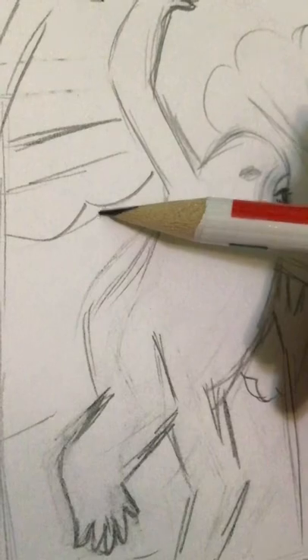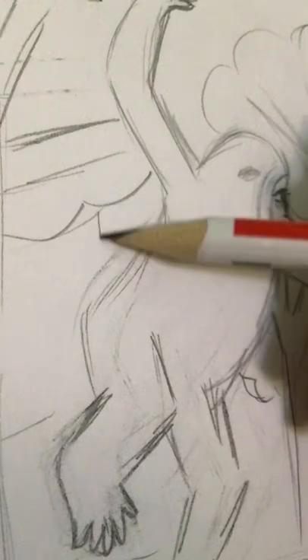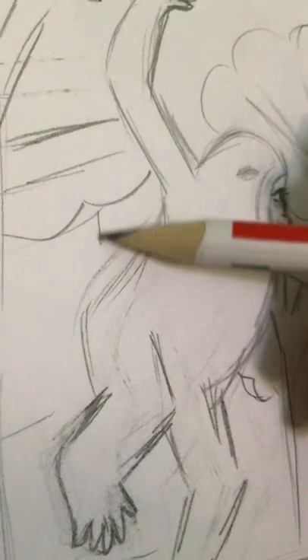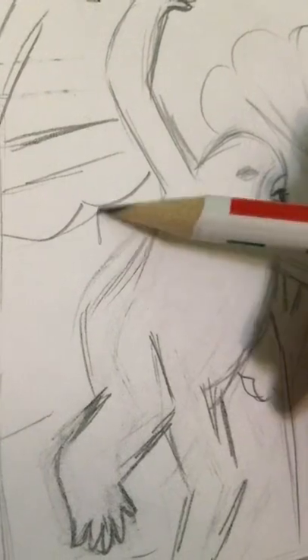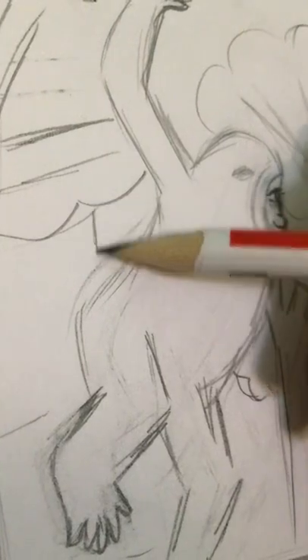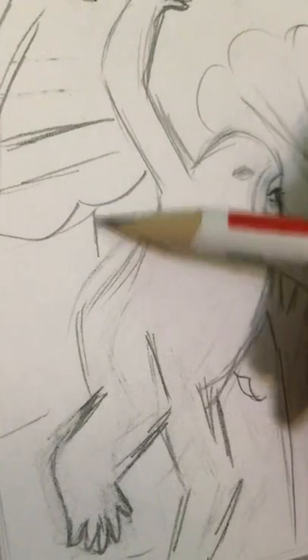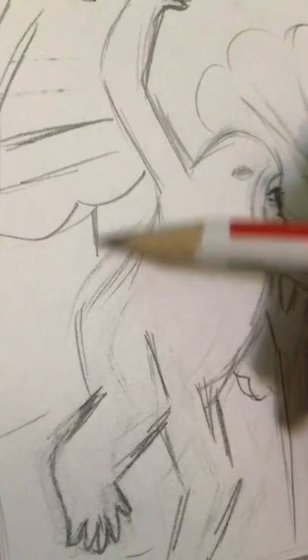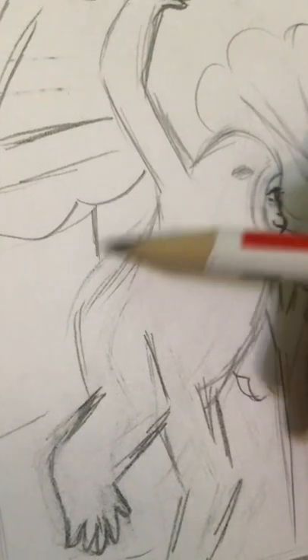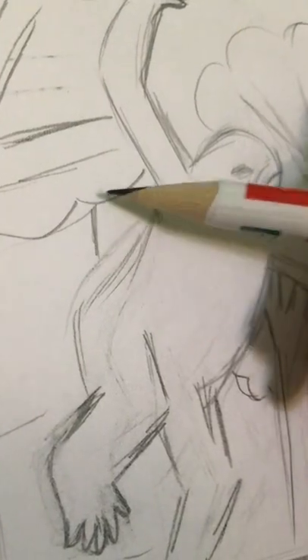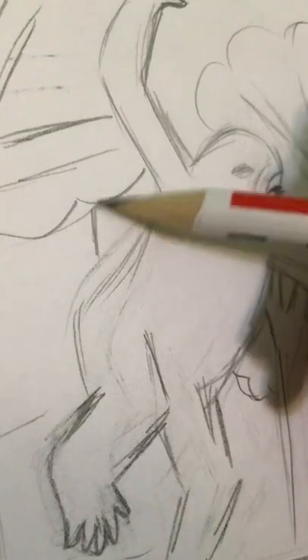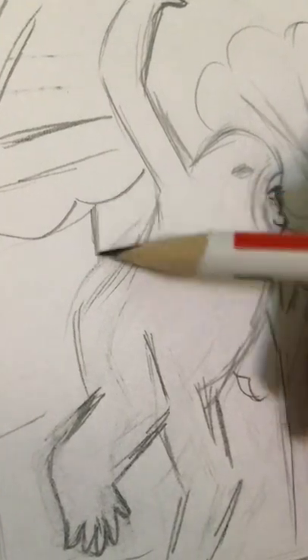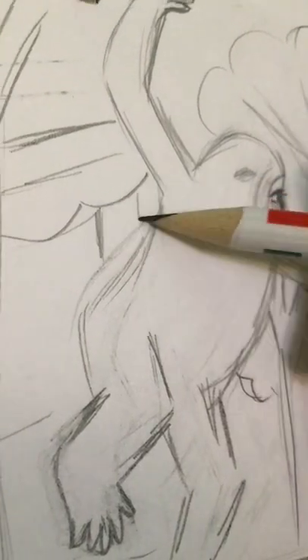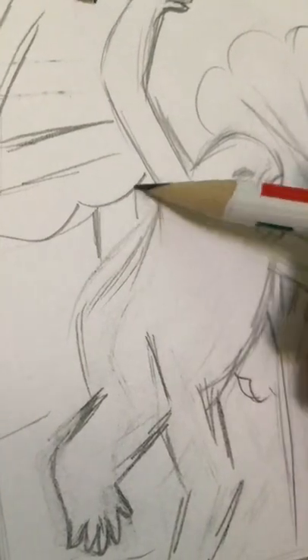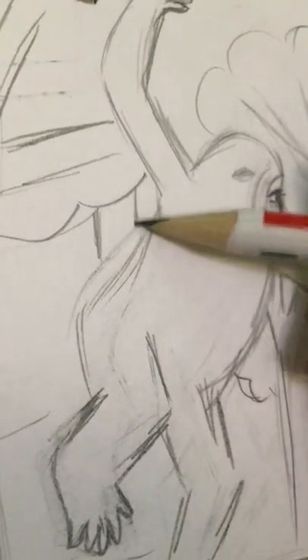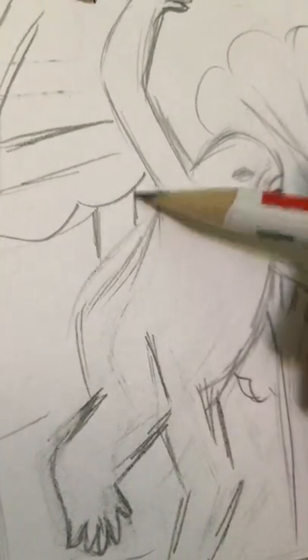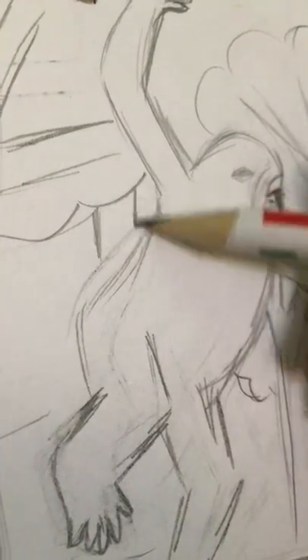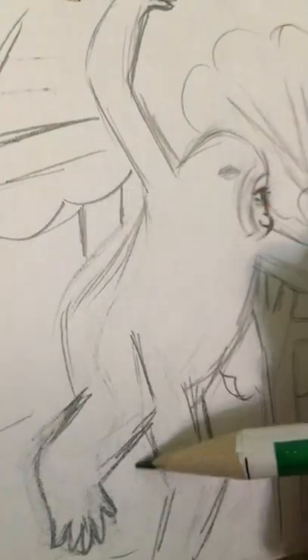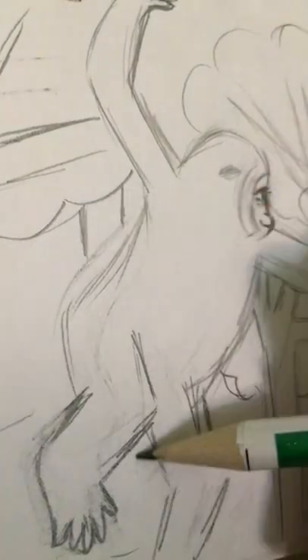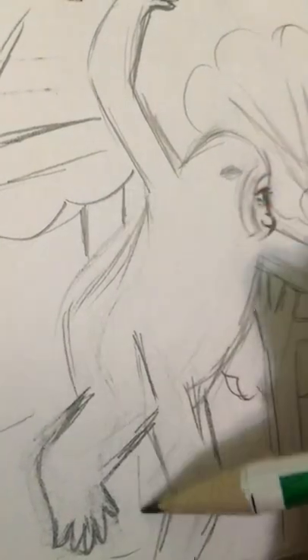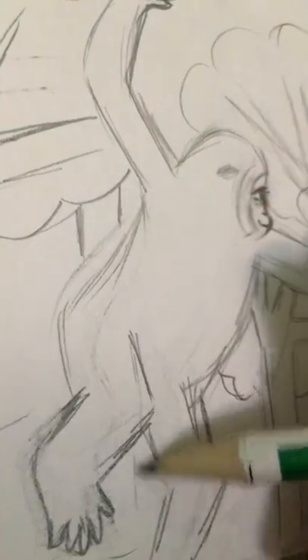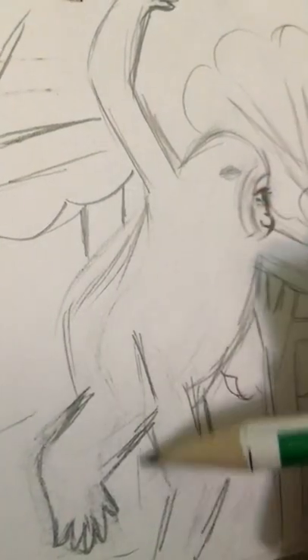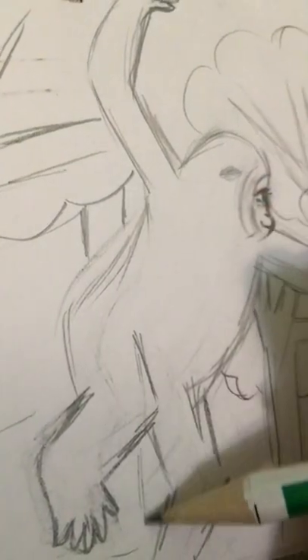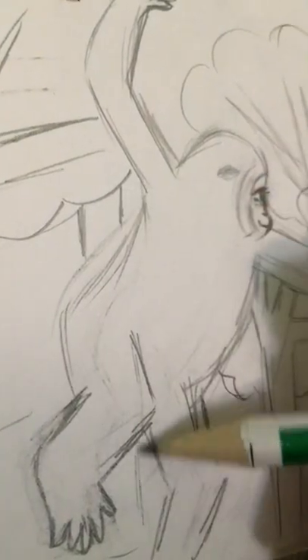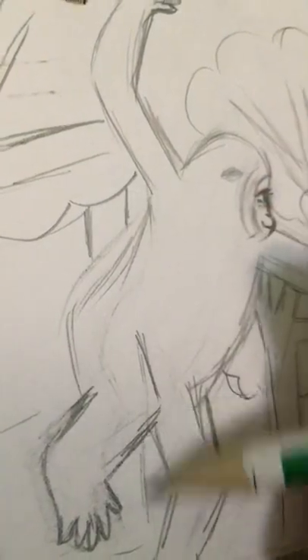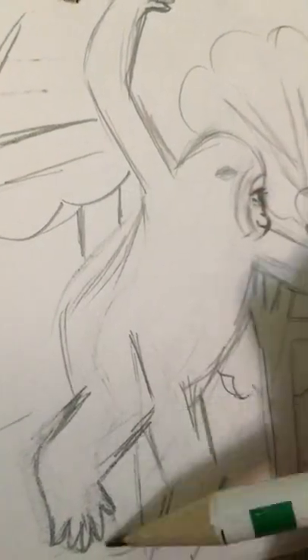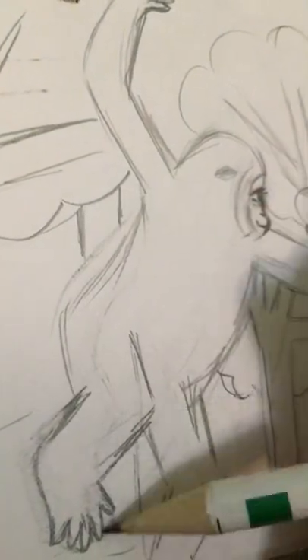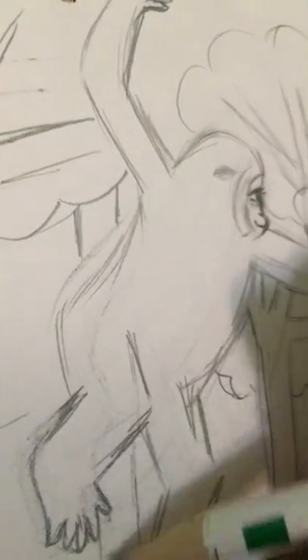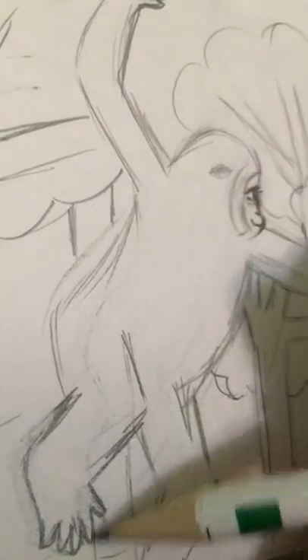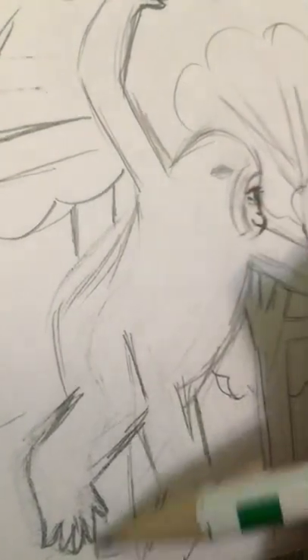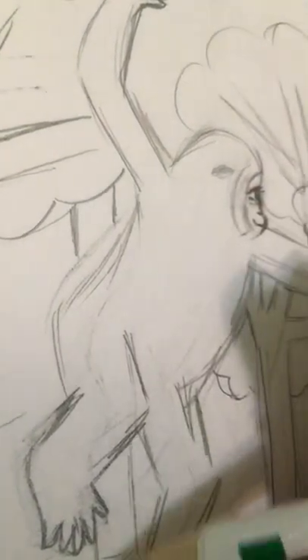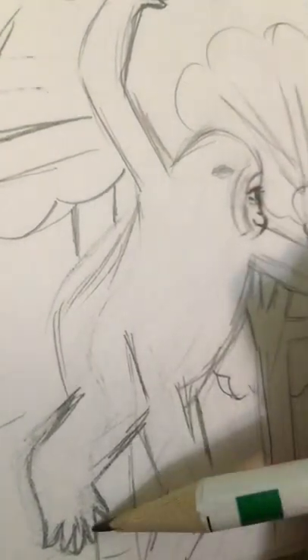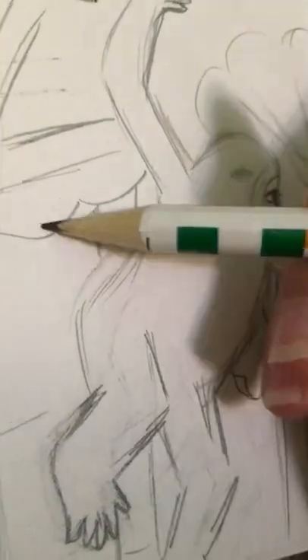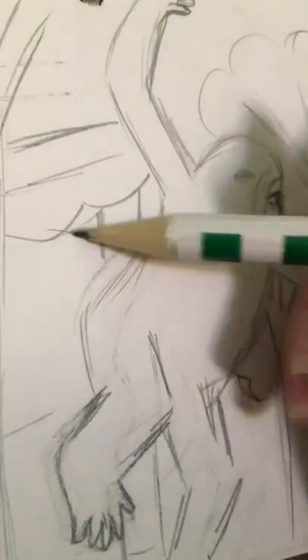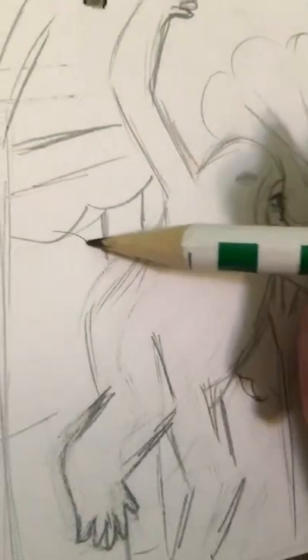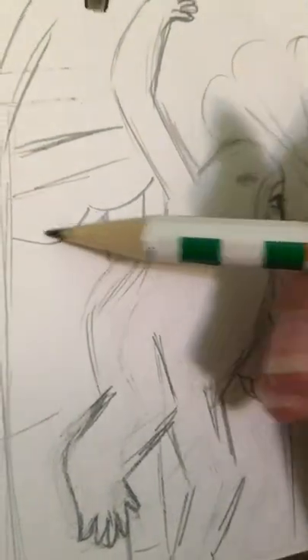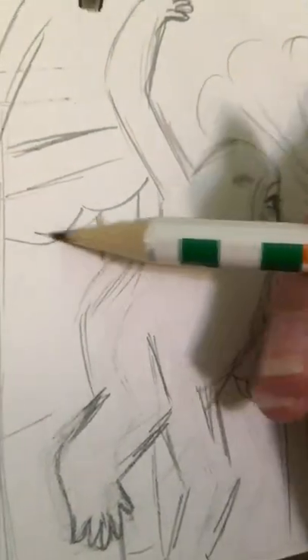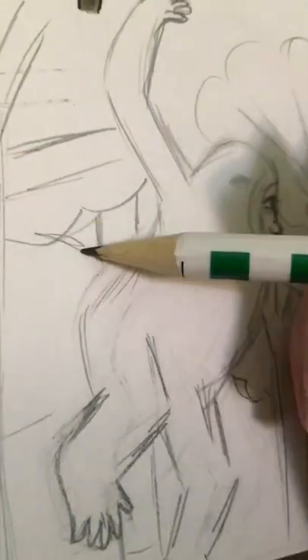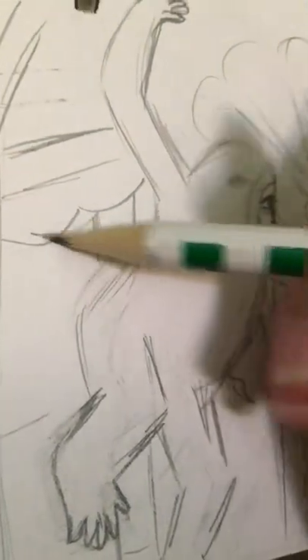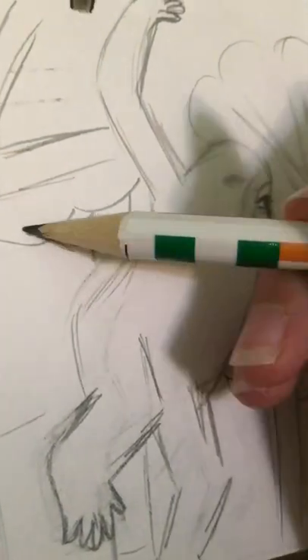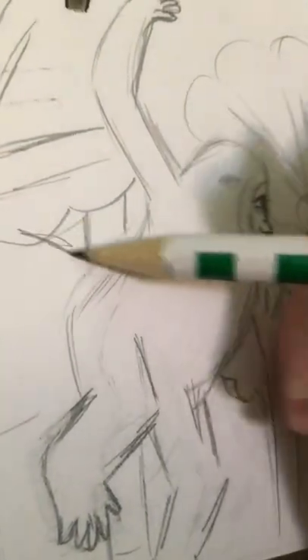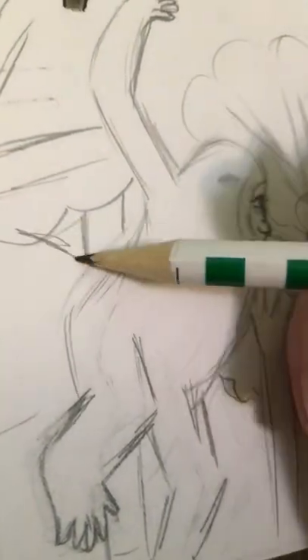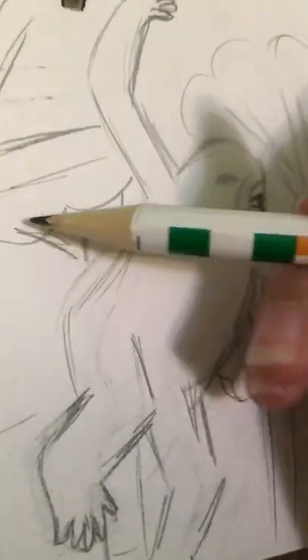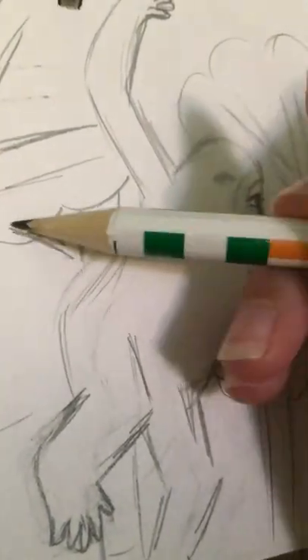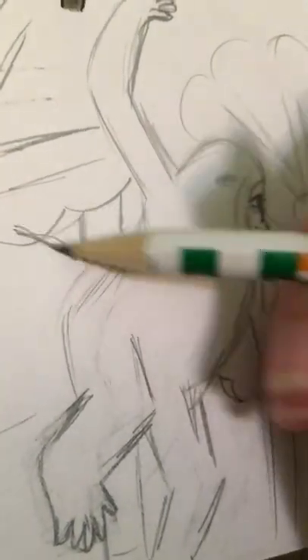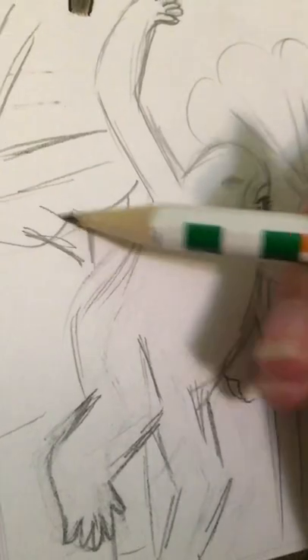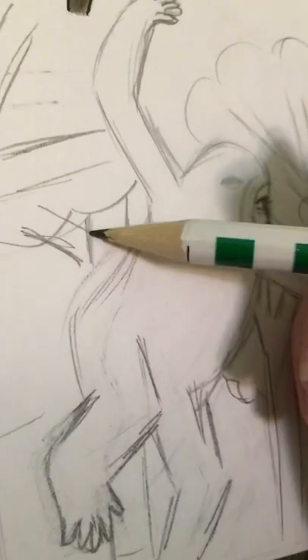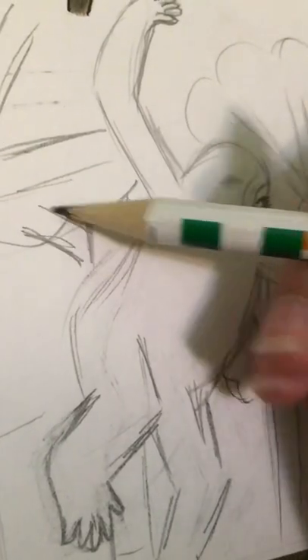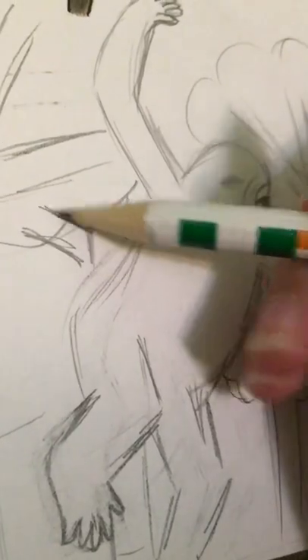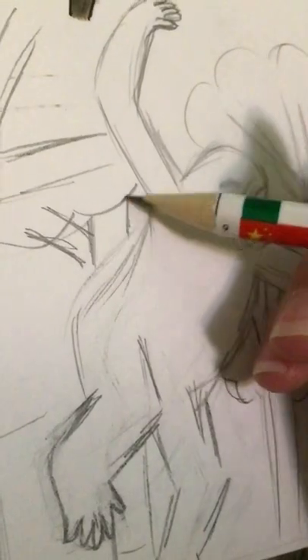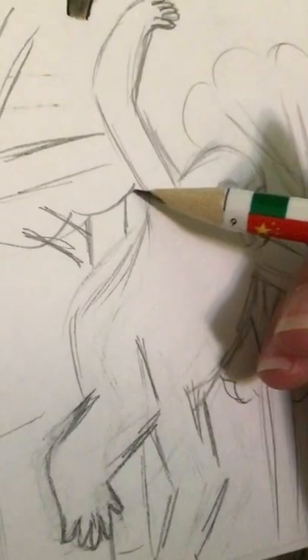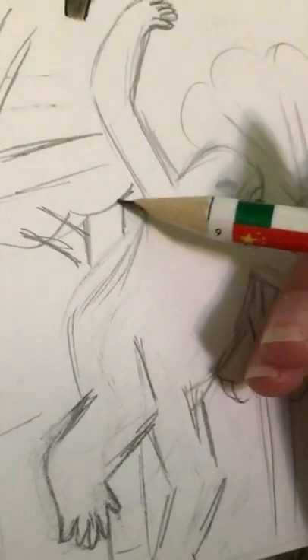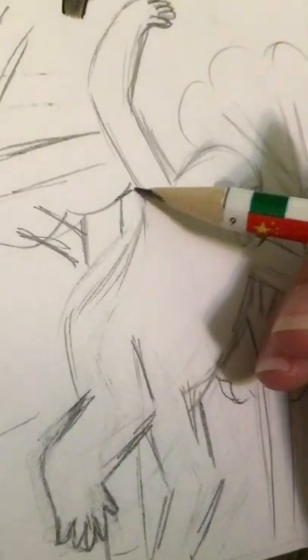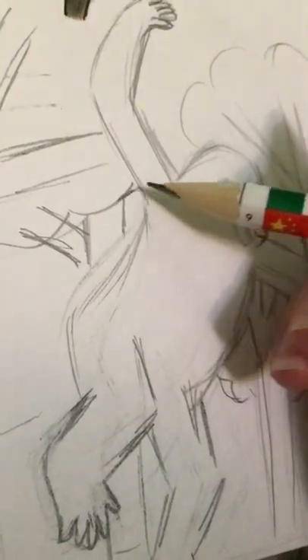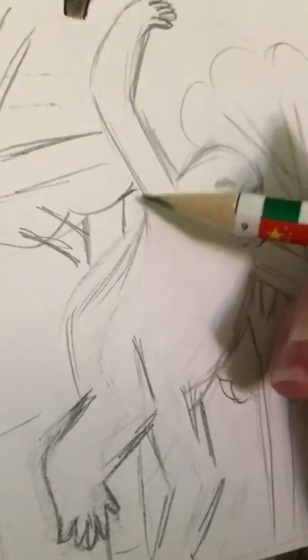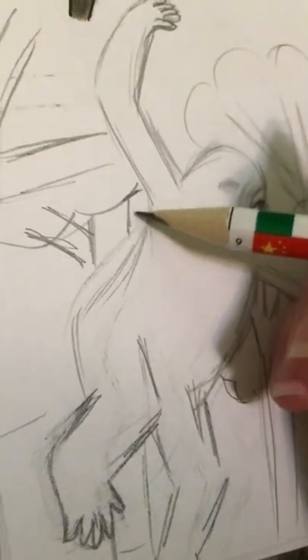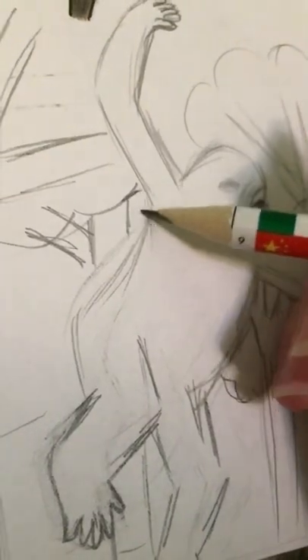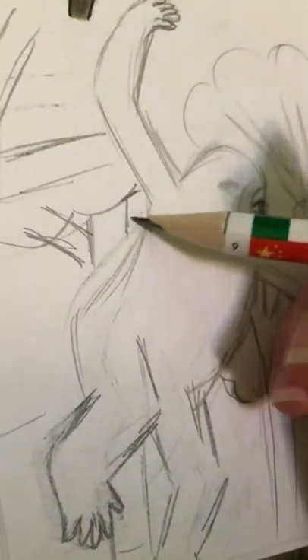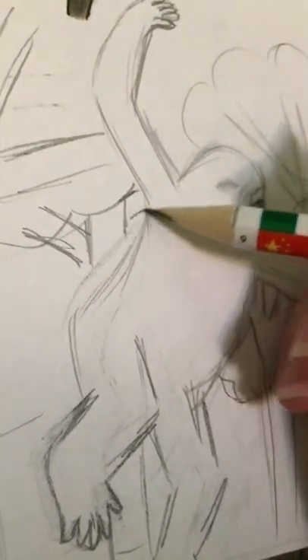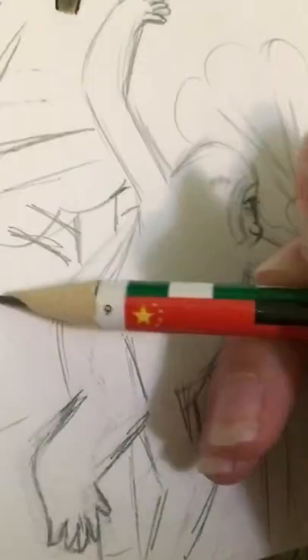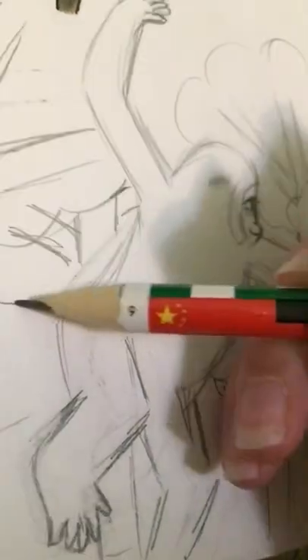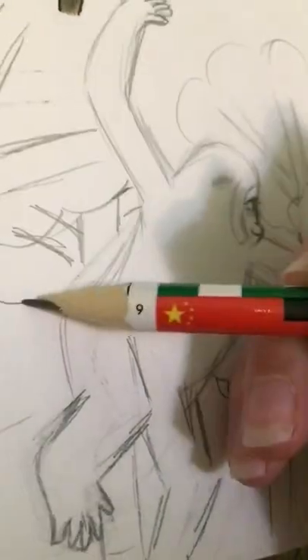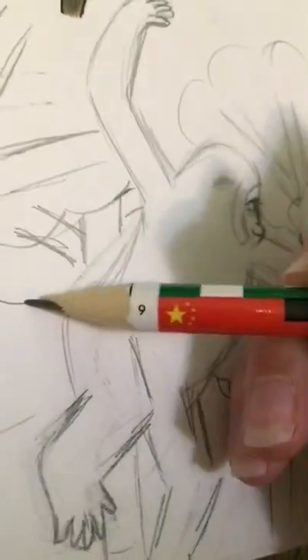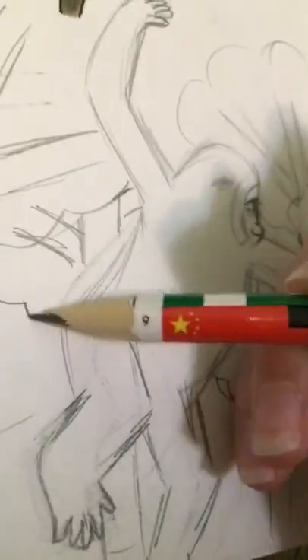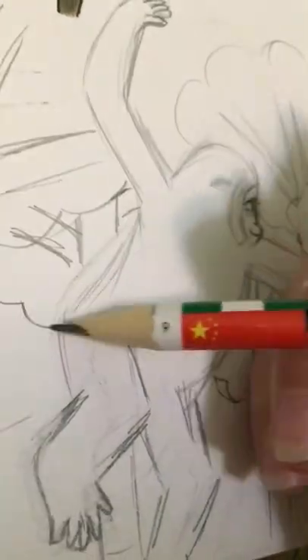Hello, it is me, Natalie, and today I am doing primary number 11, which is white-handed gibbon.